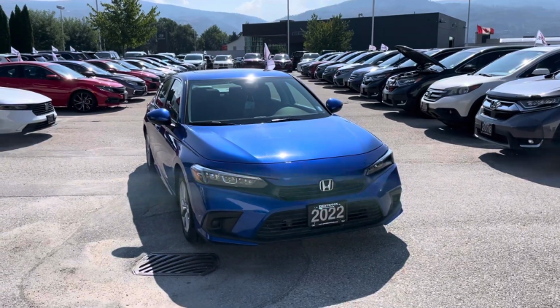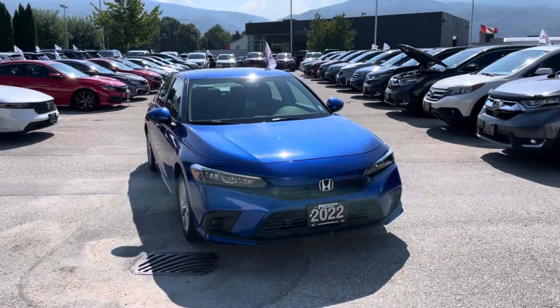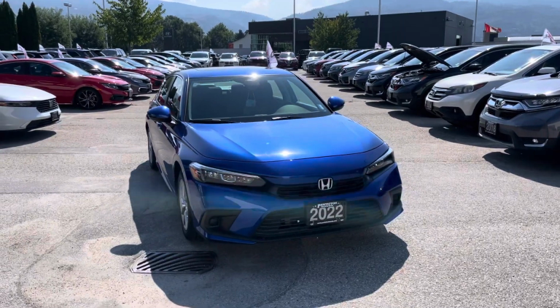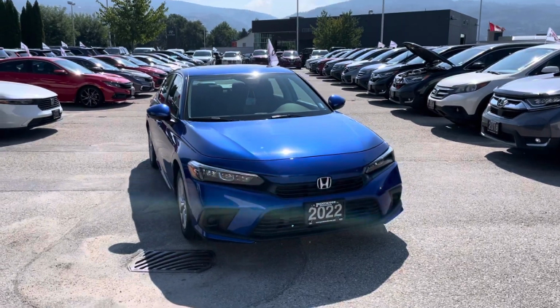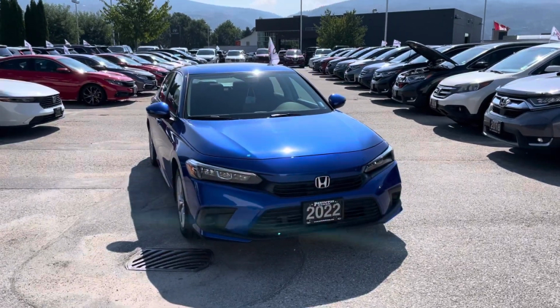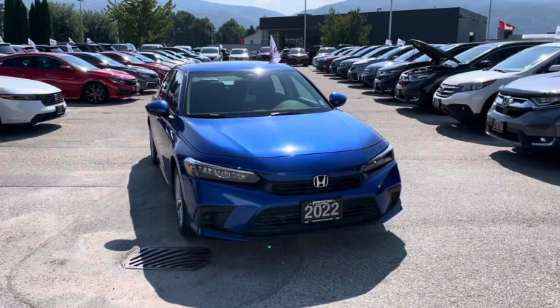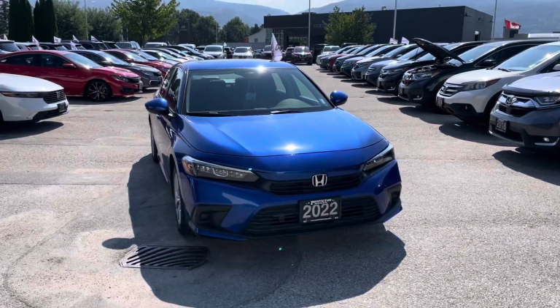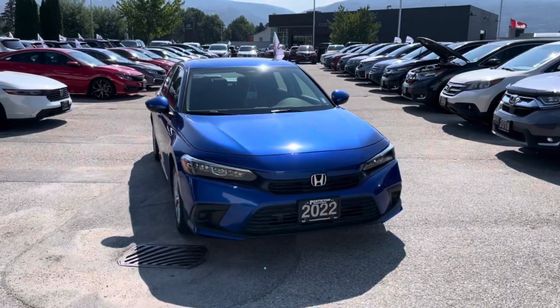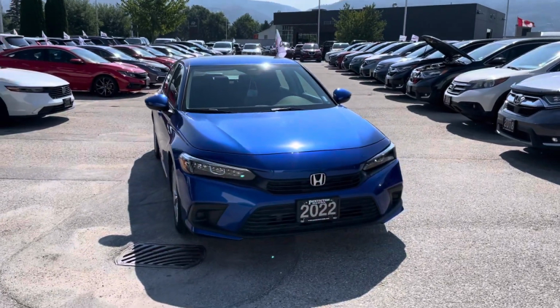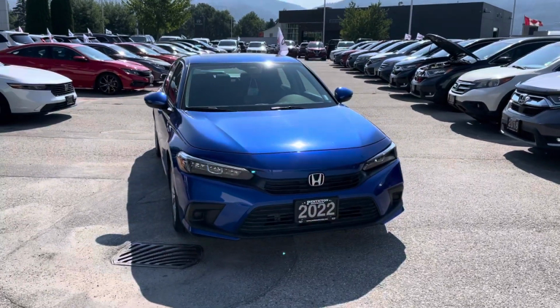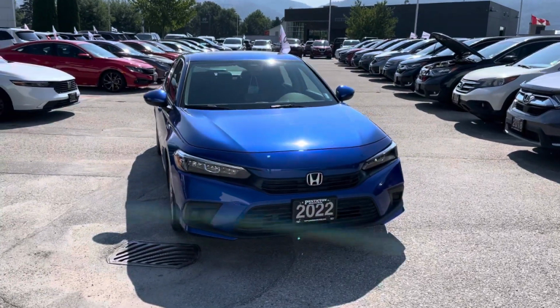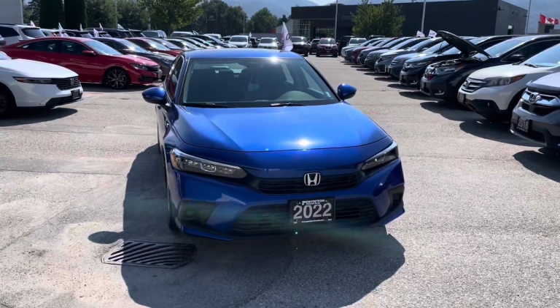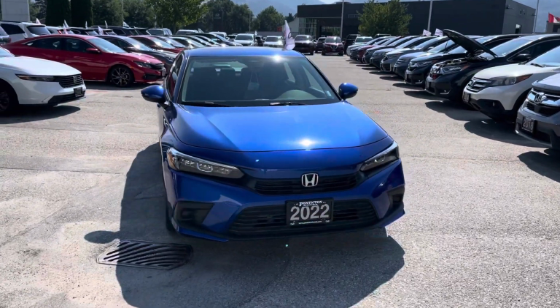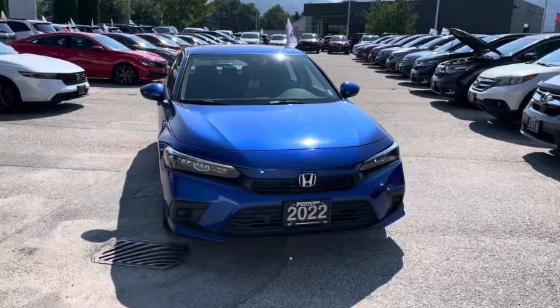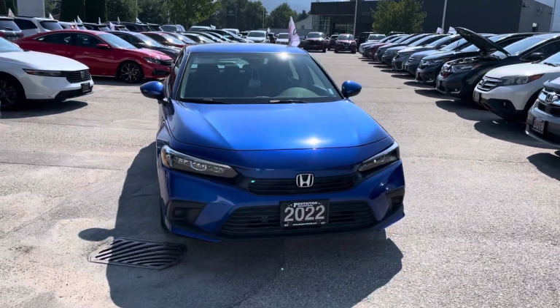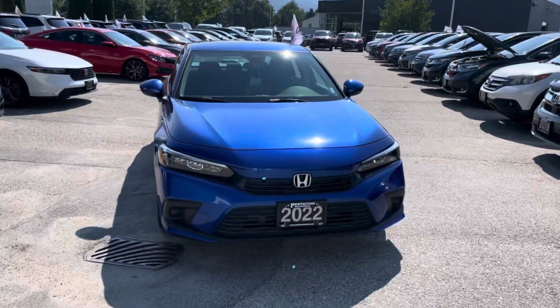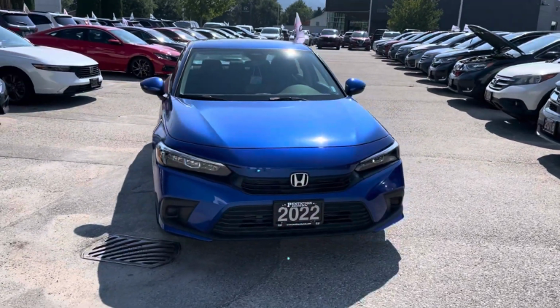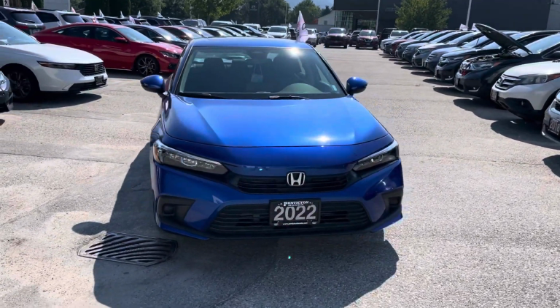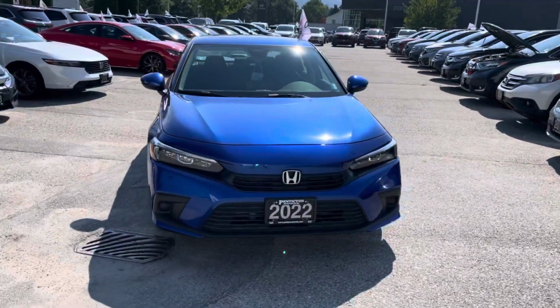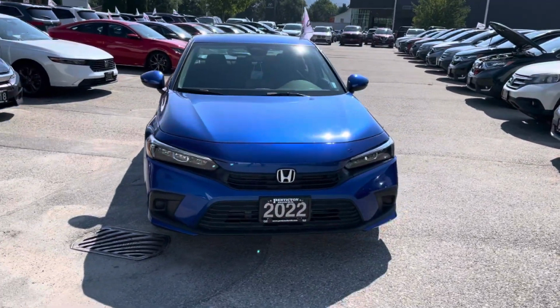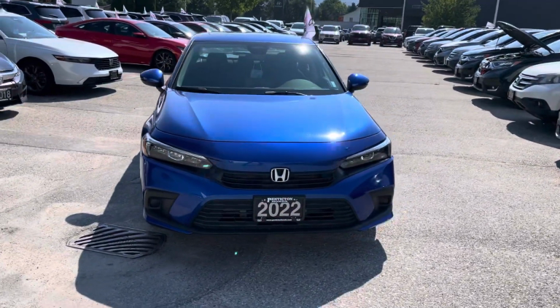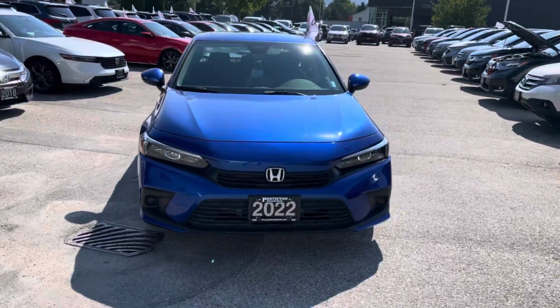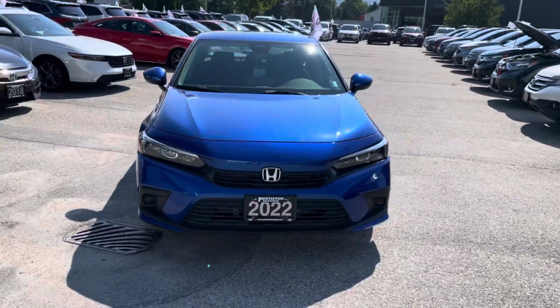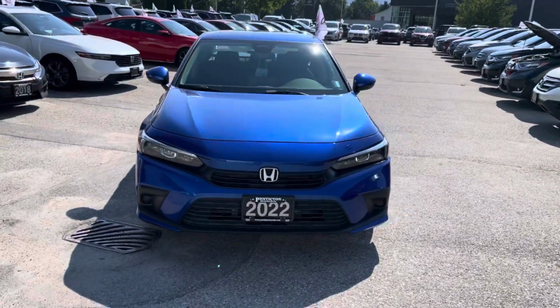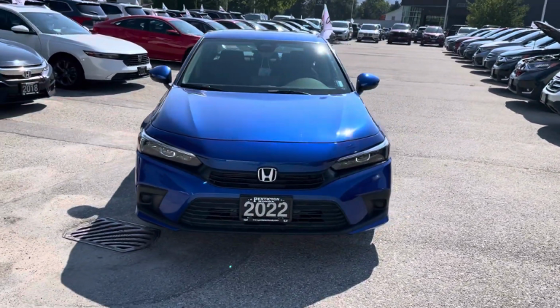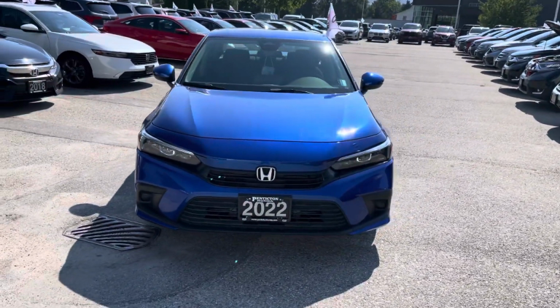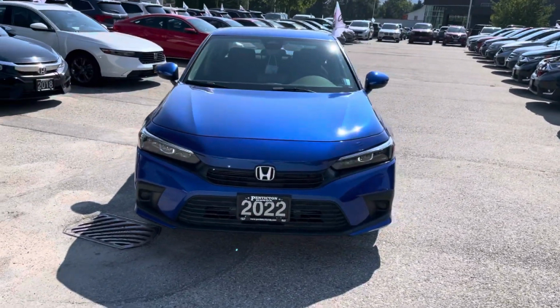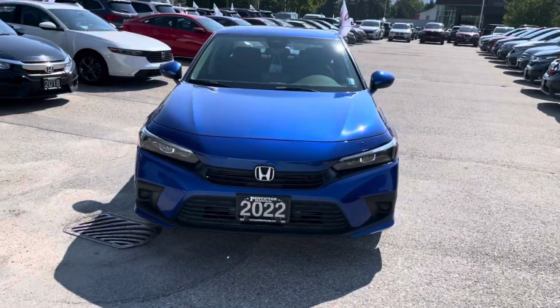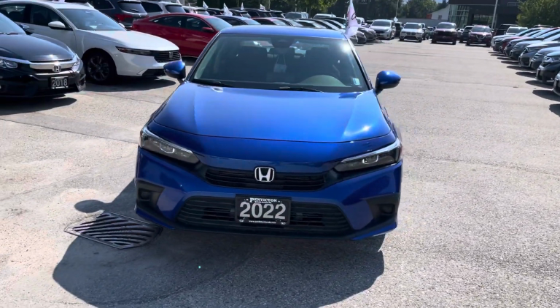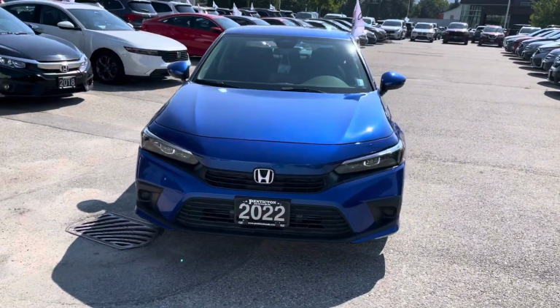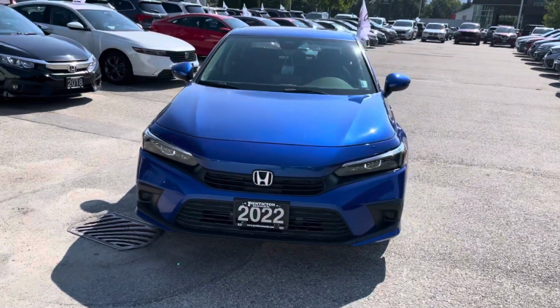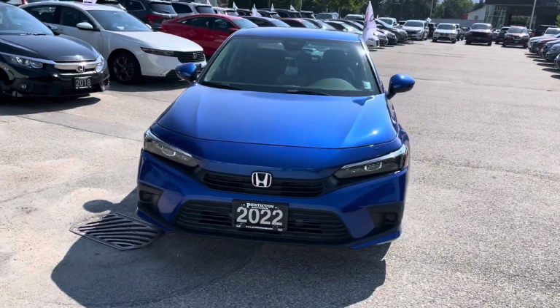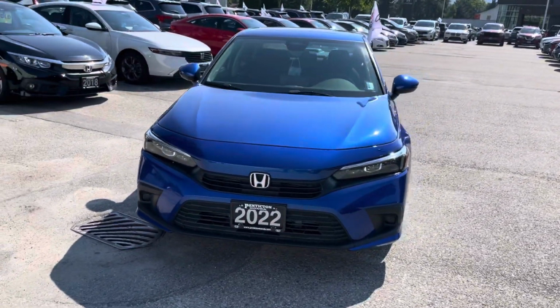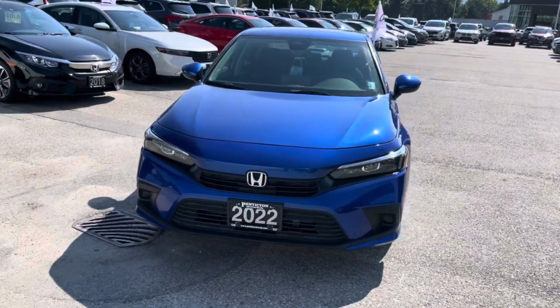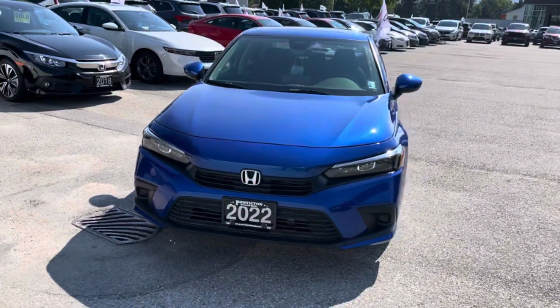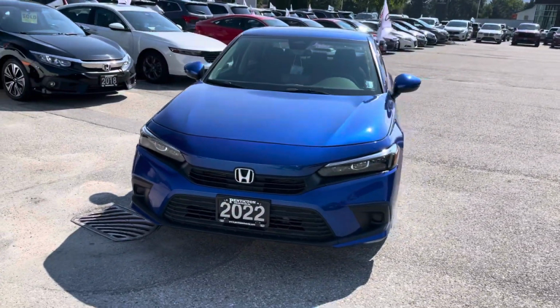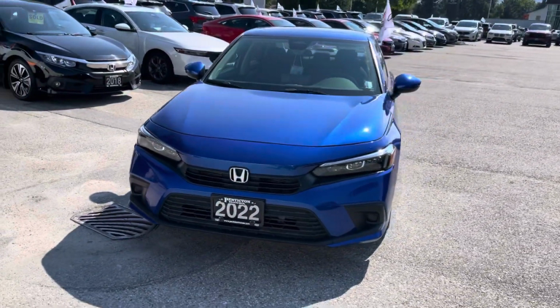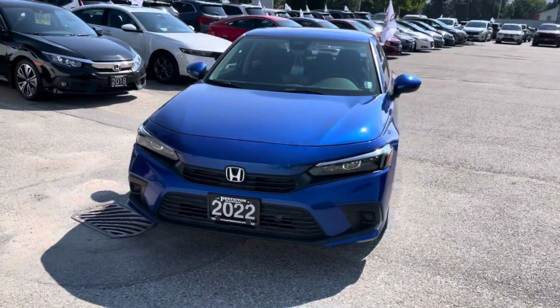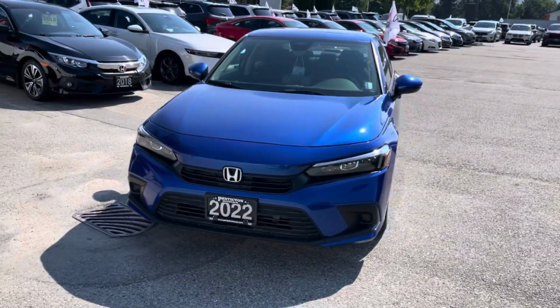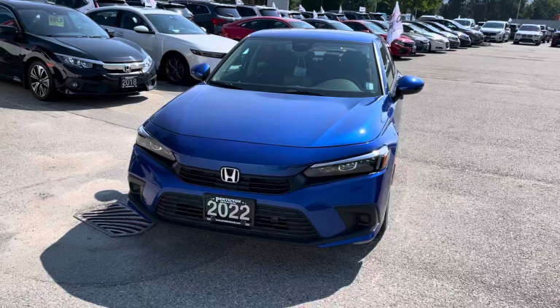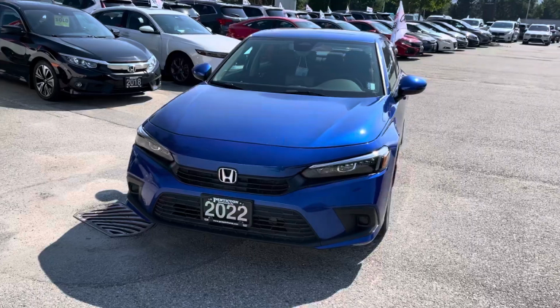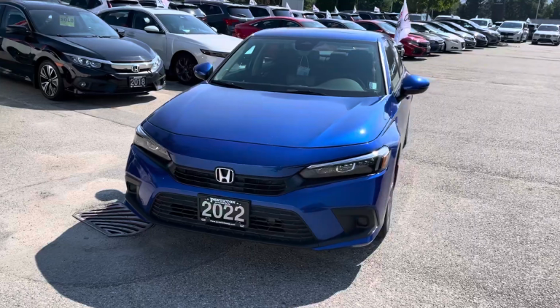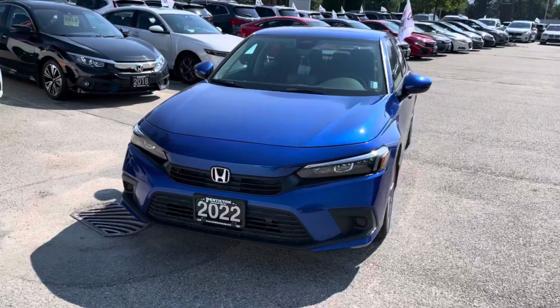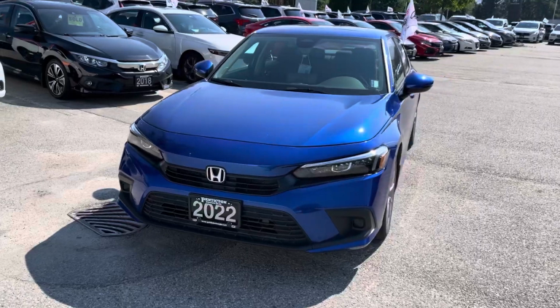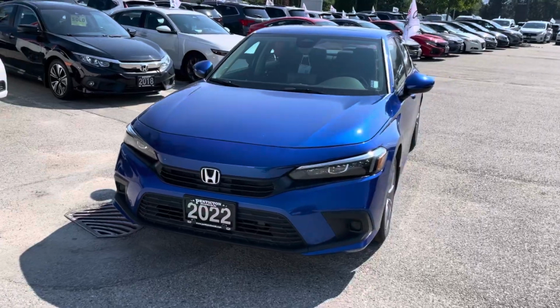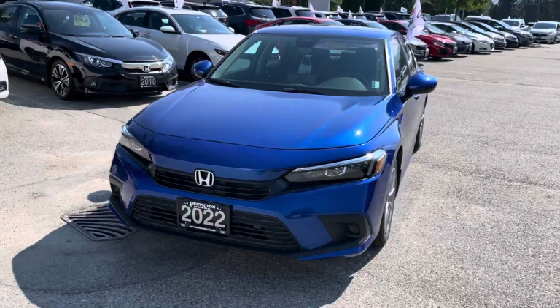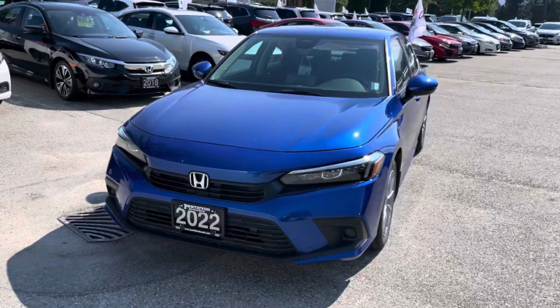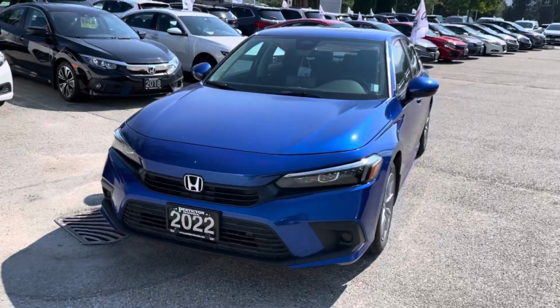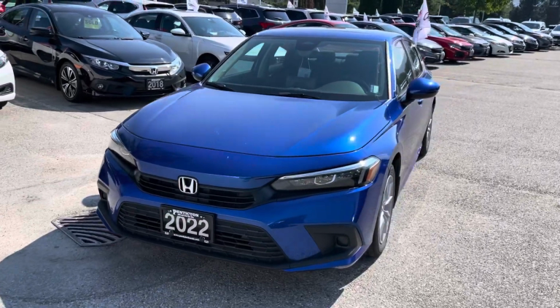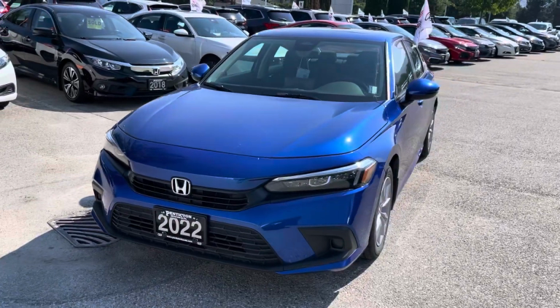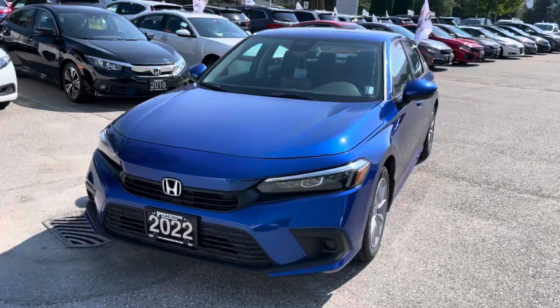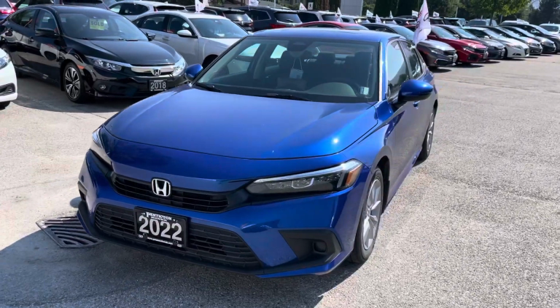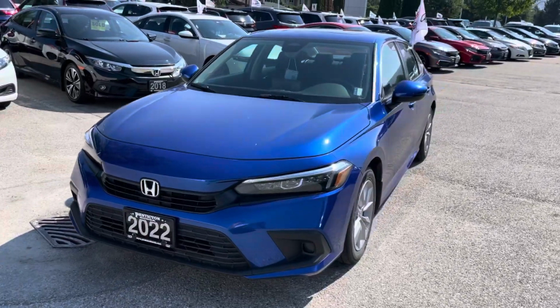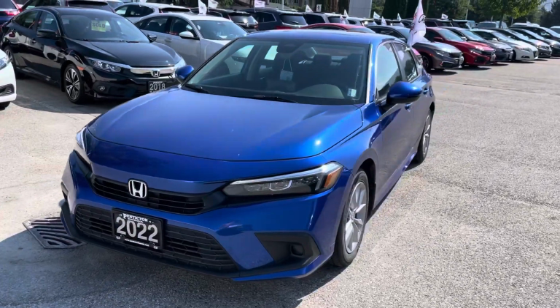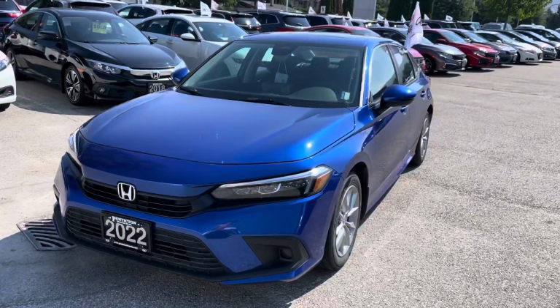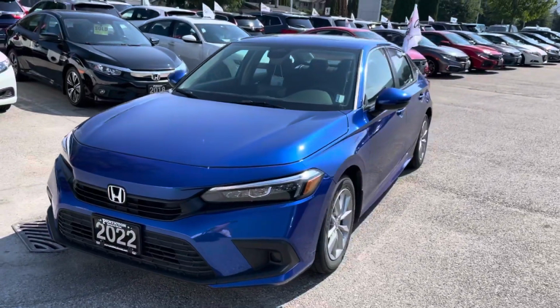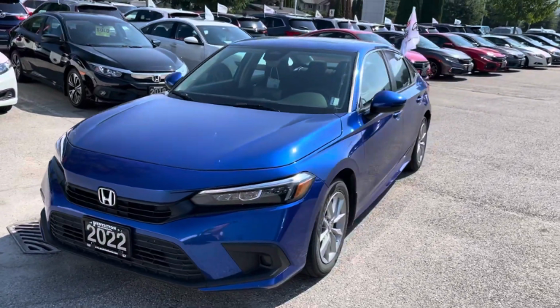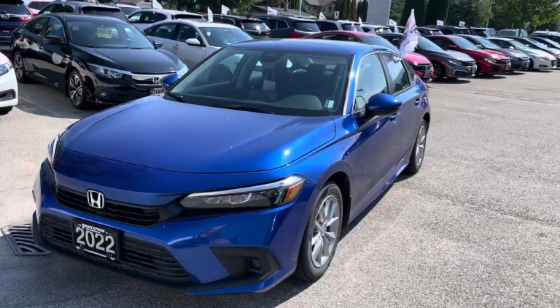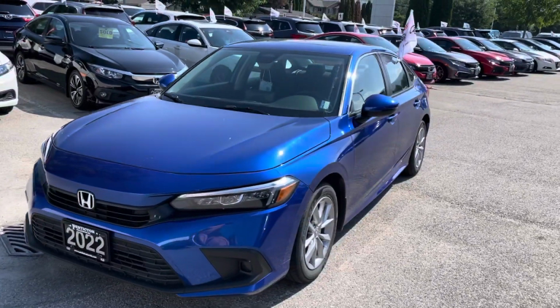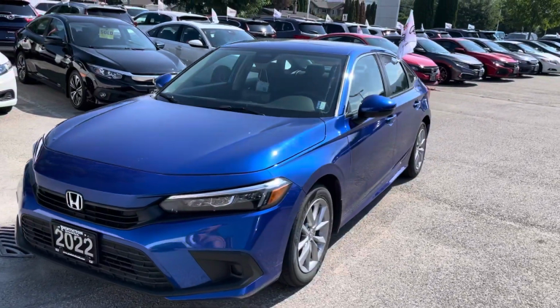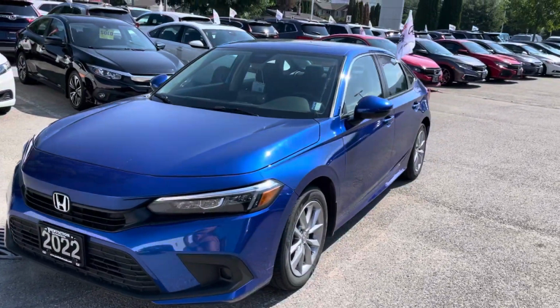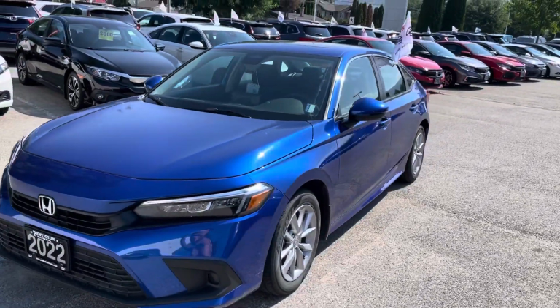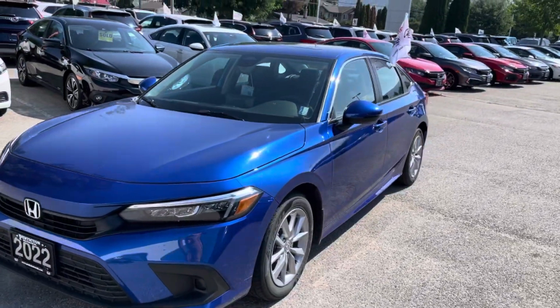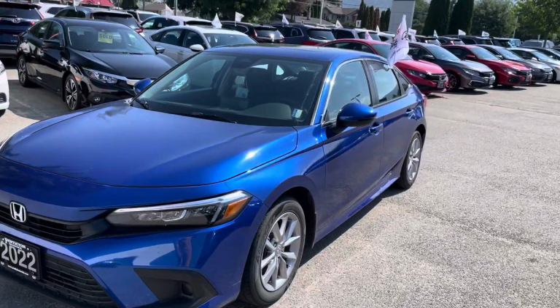Hello, Dagan Taylor here from Penticton Honda. Just a quick video walk around of the 2022 Honda Civic EX we have for sale.